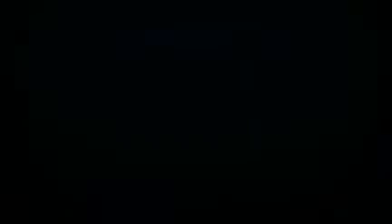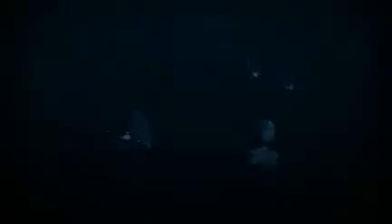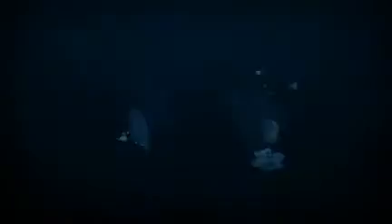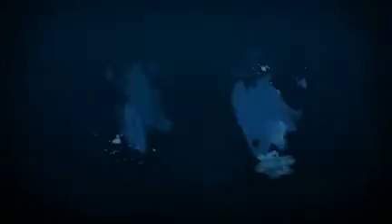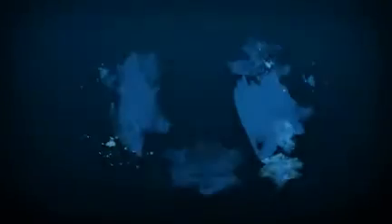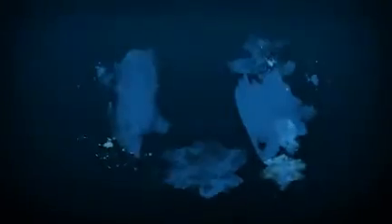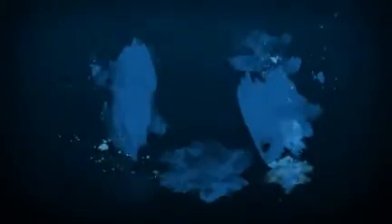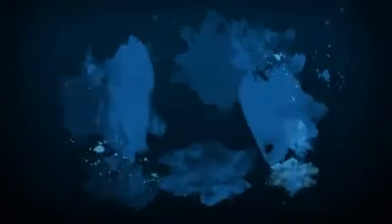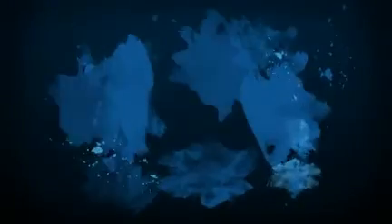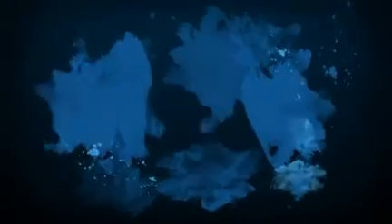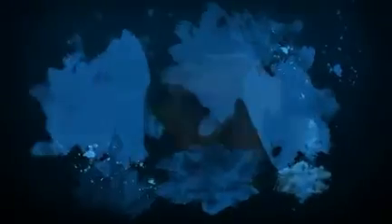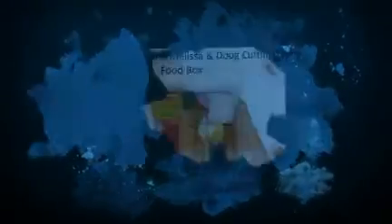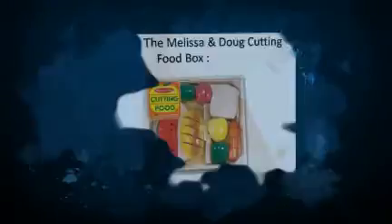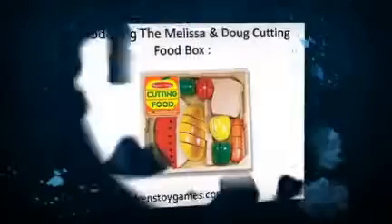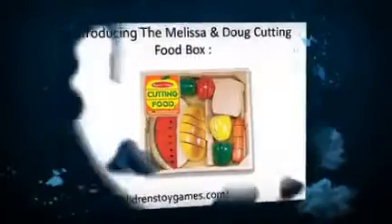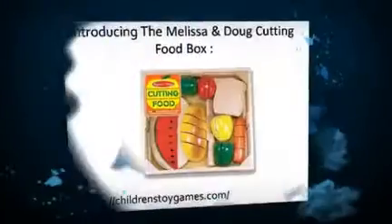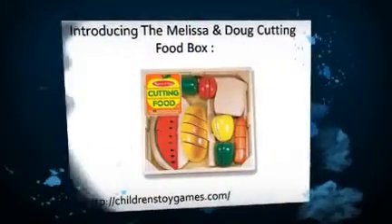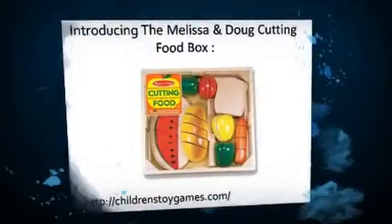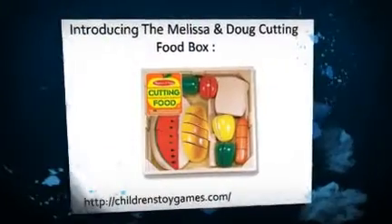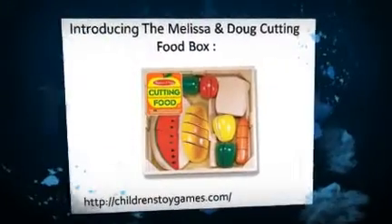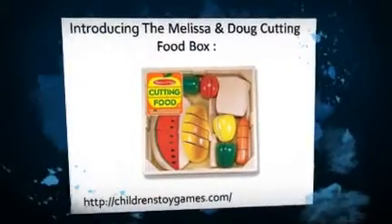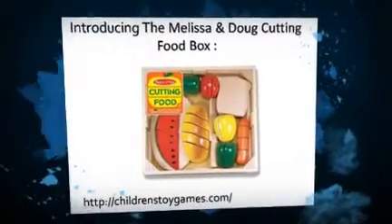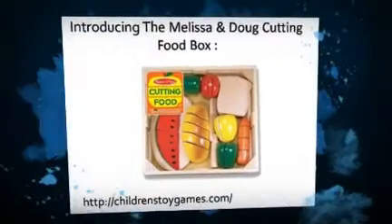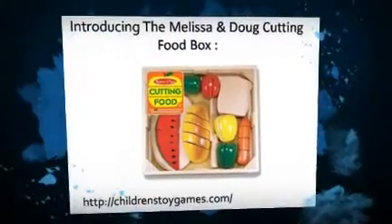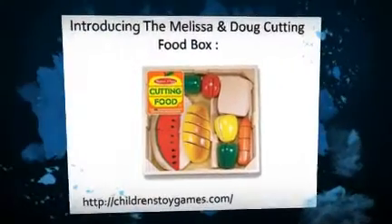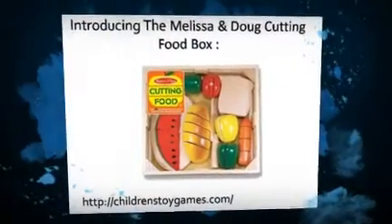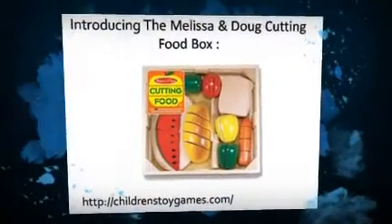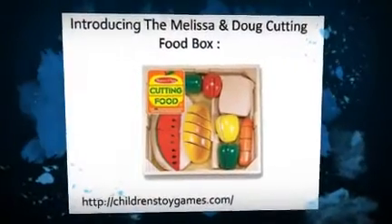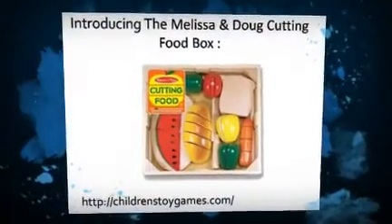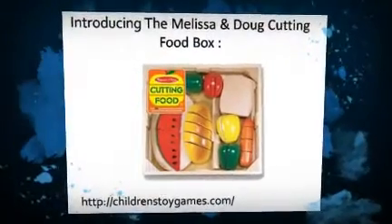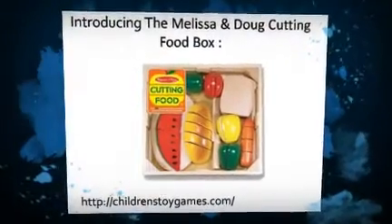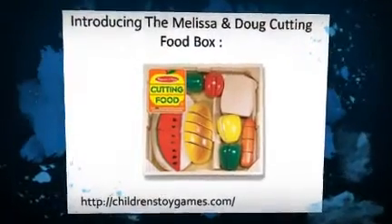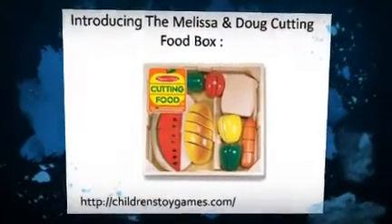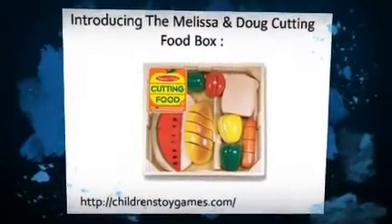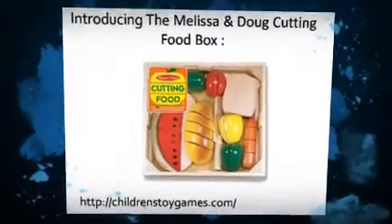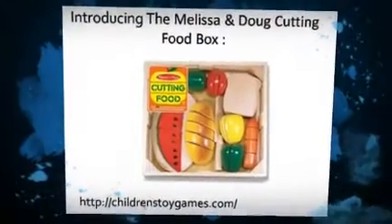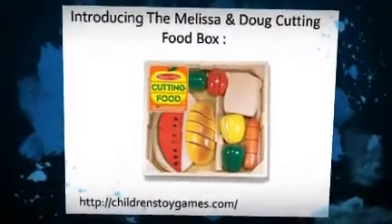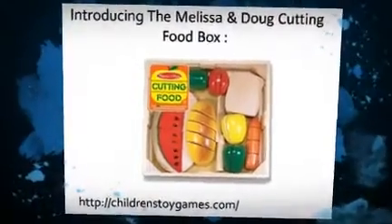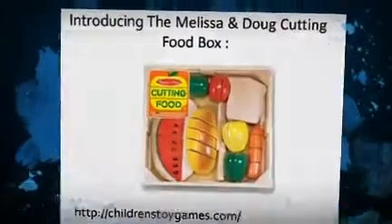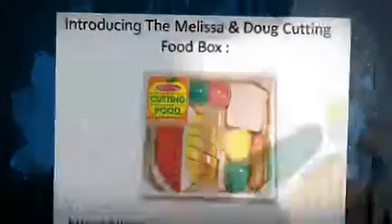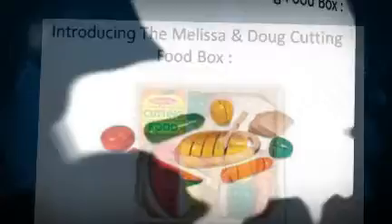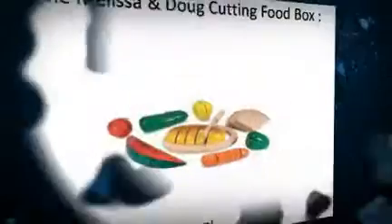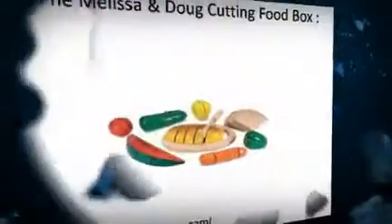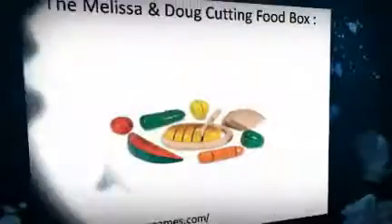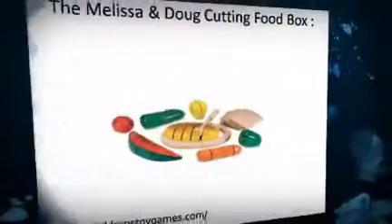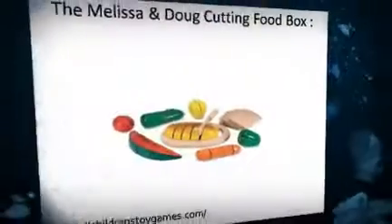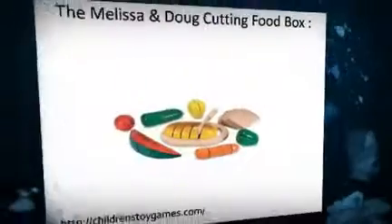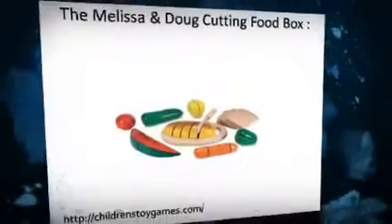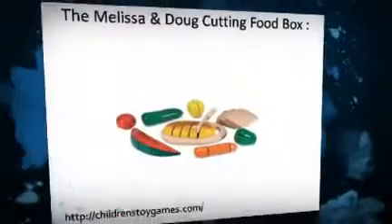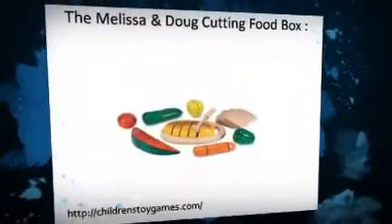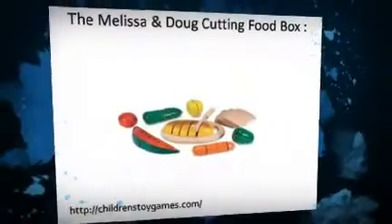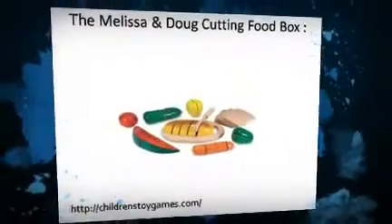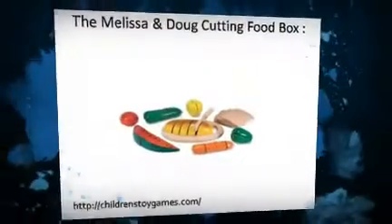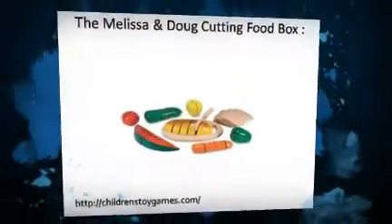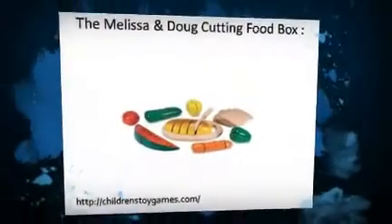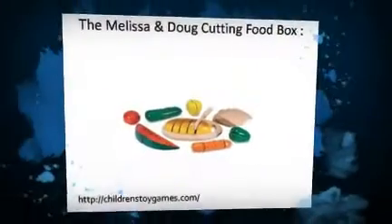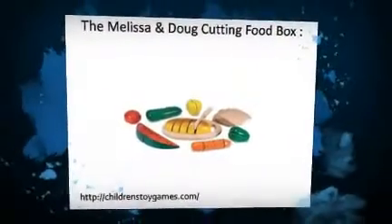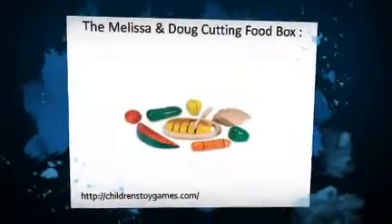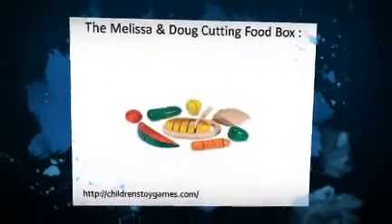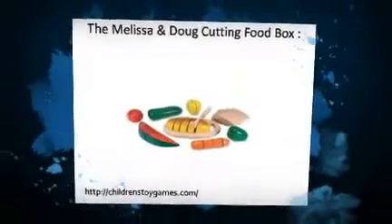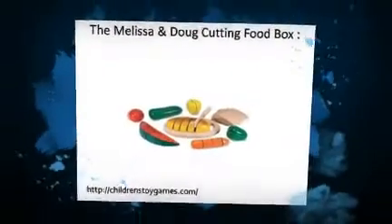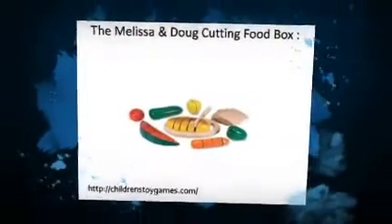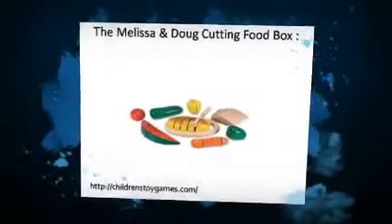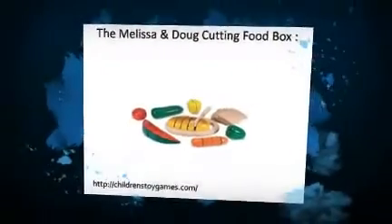Melissa and Doug Cutting Food Box Price, Young Star Educational Toy. Here is the customer's review which I found on Amazon.